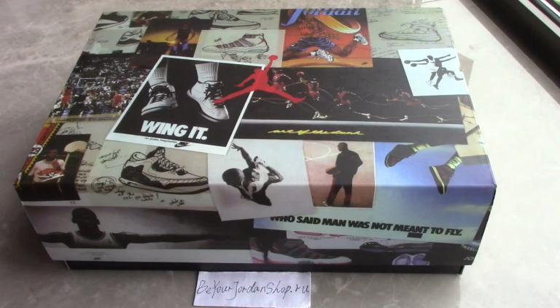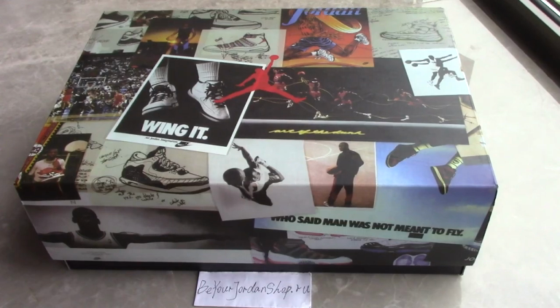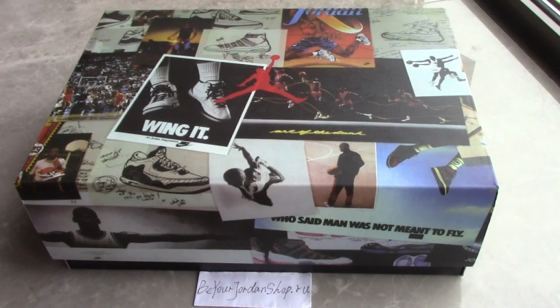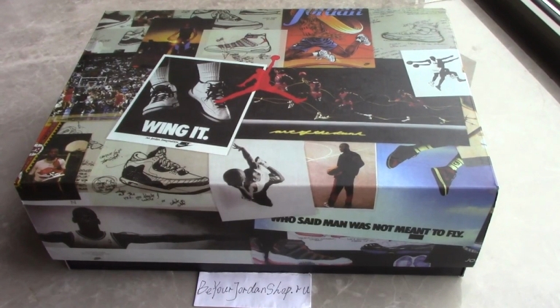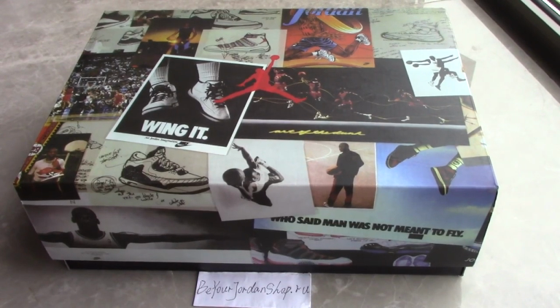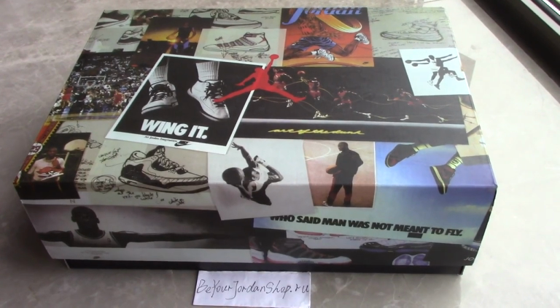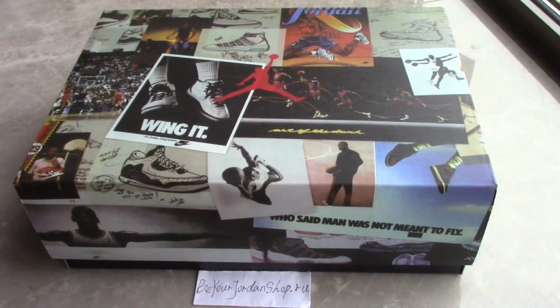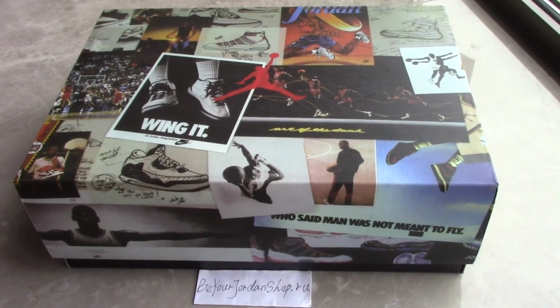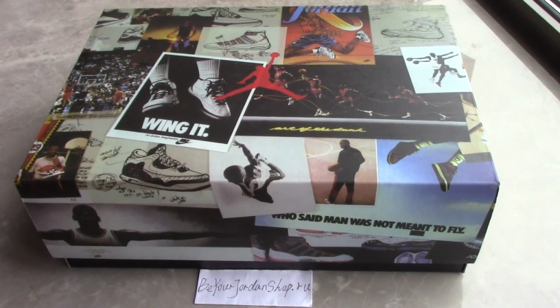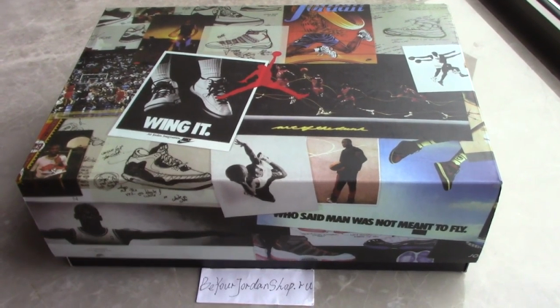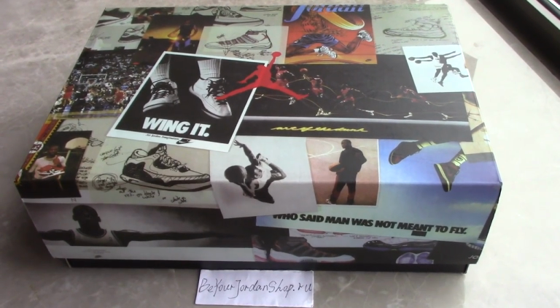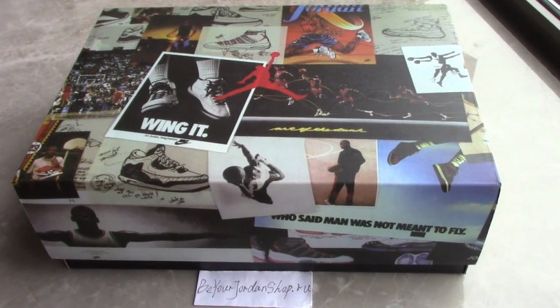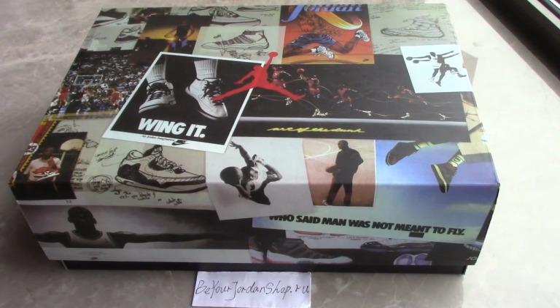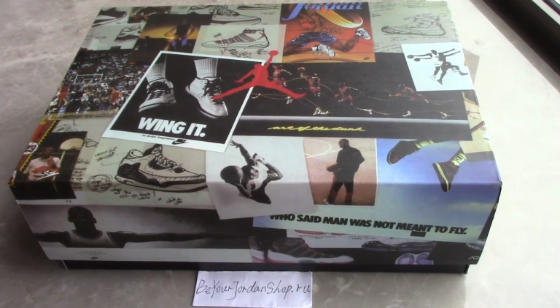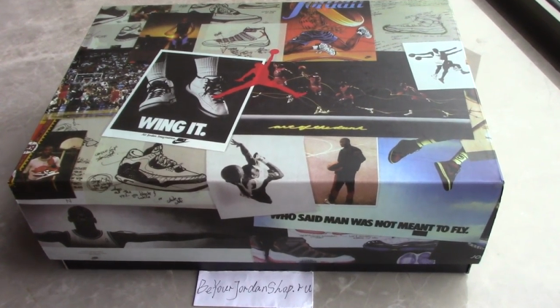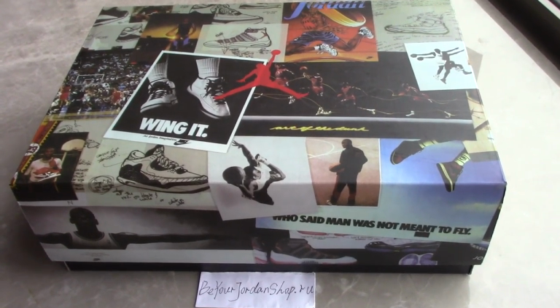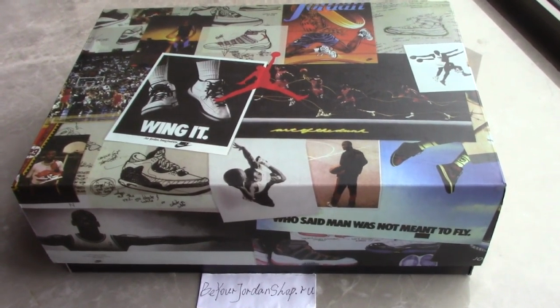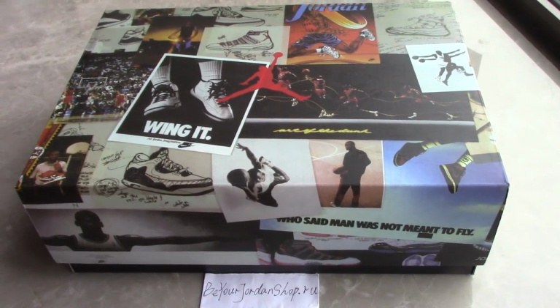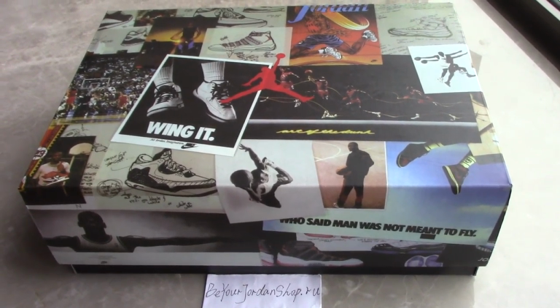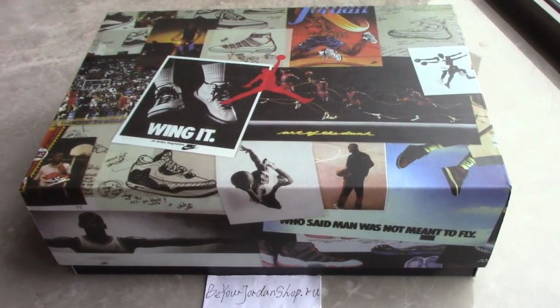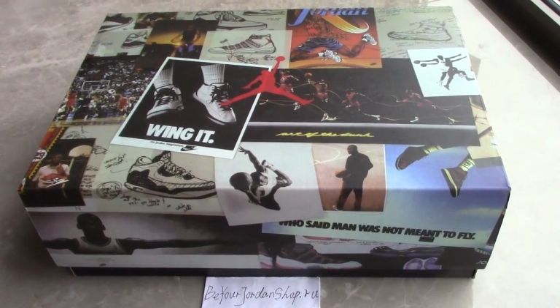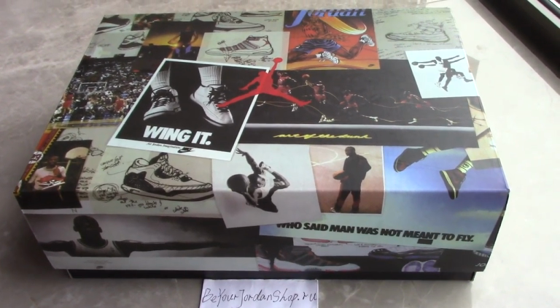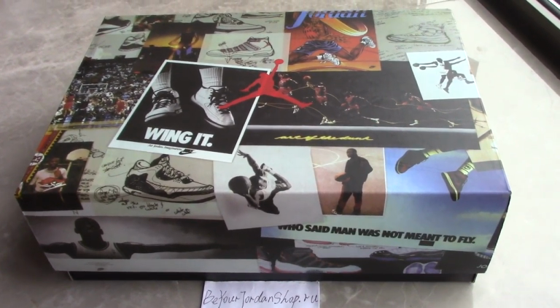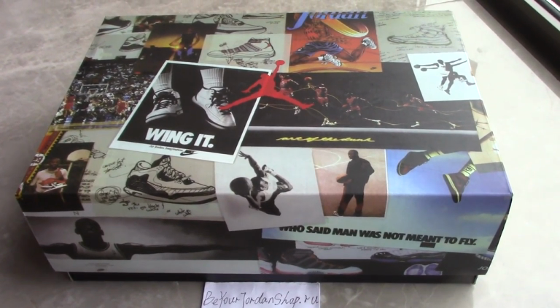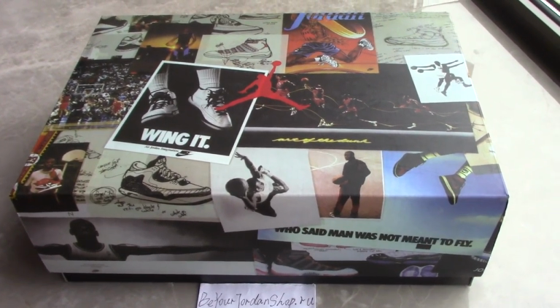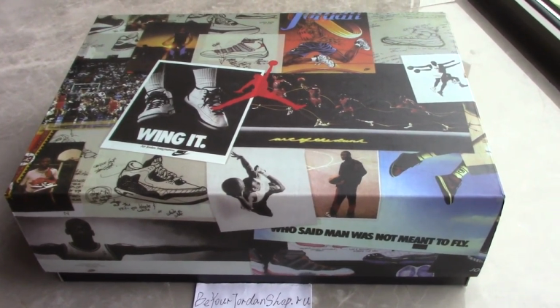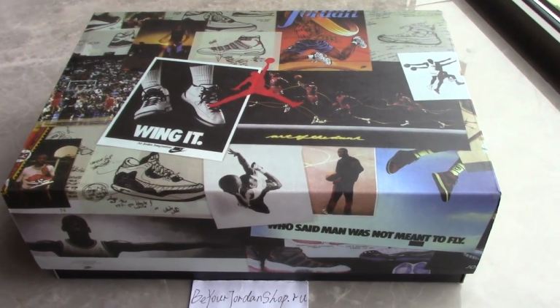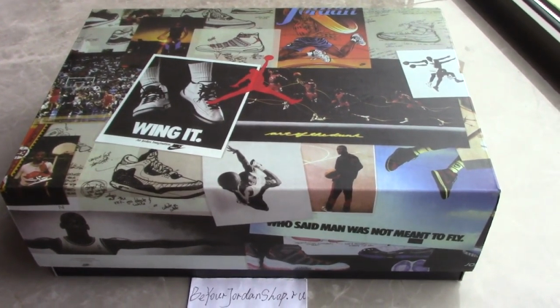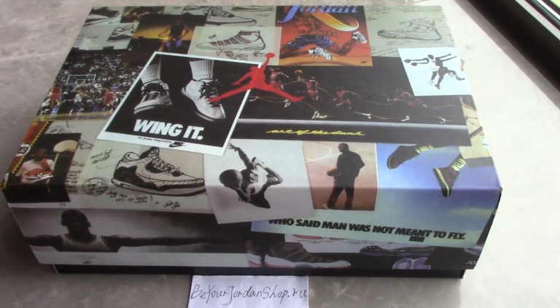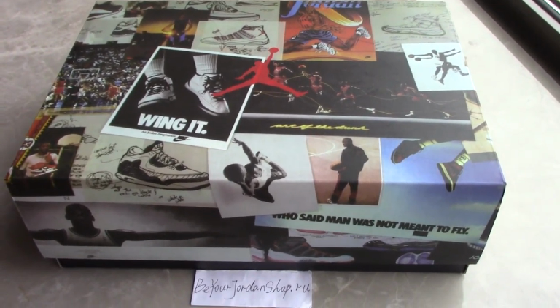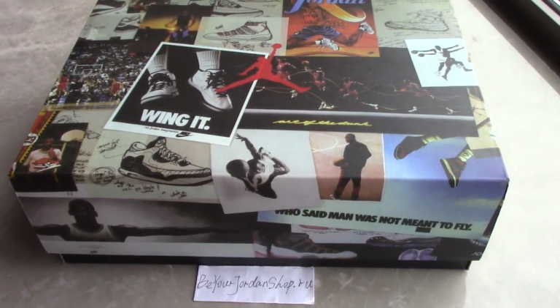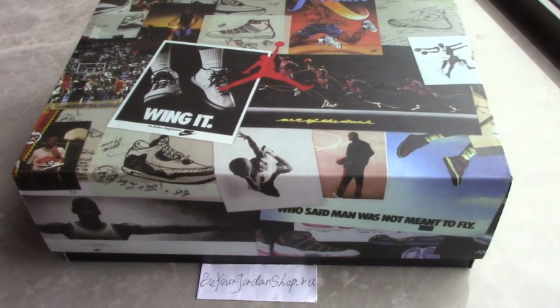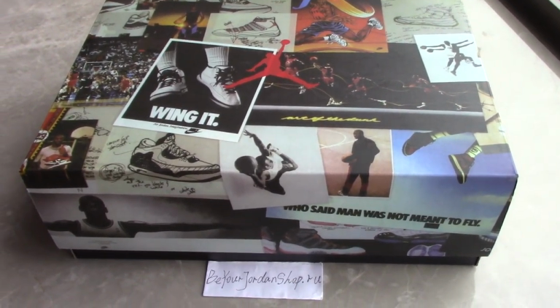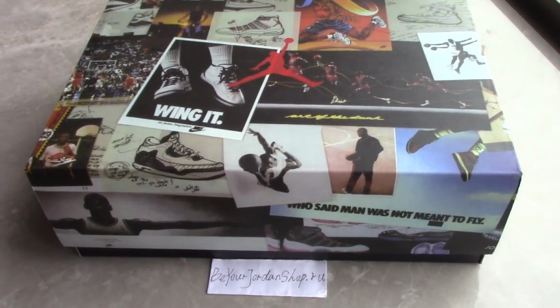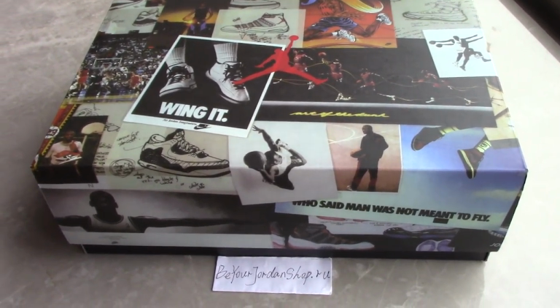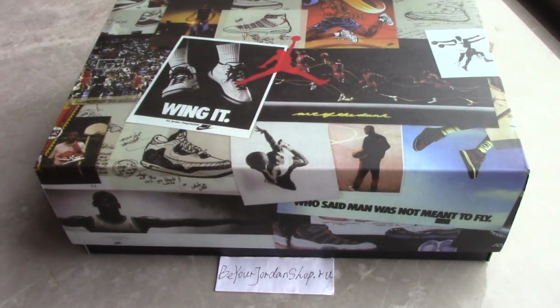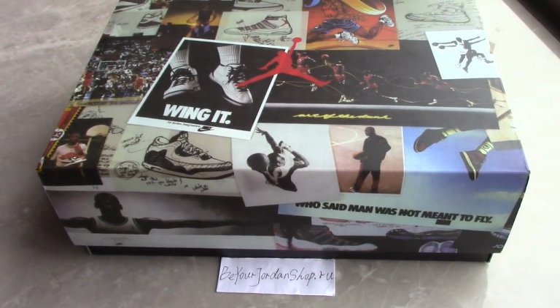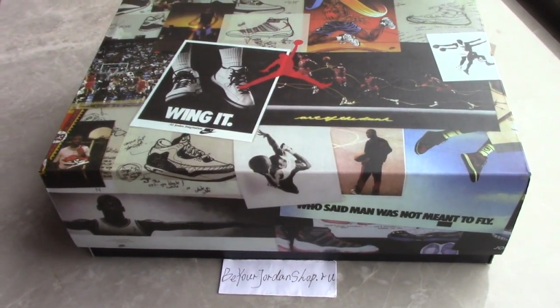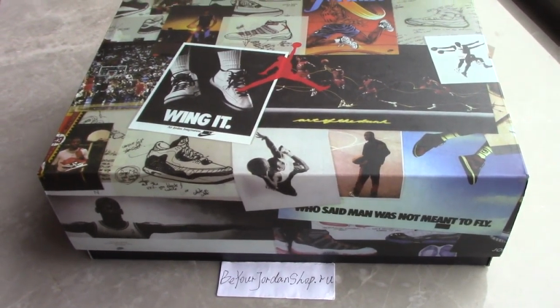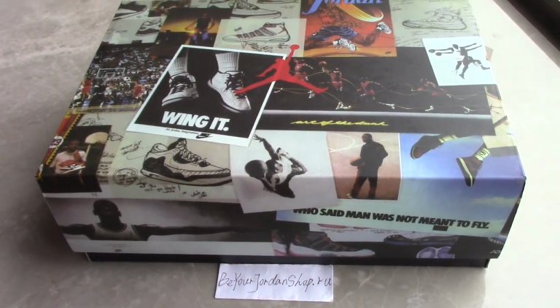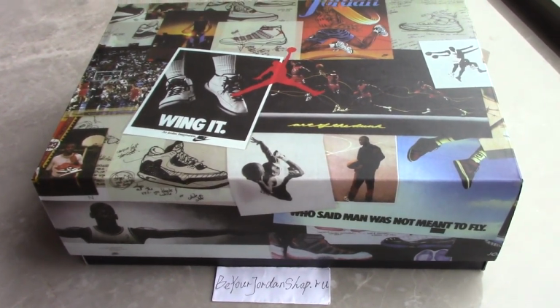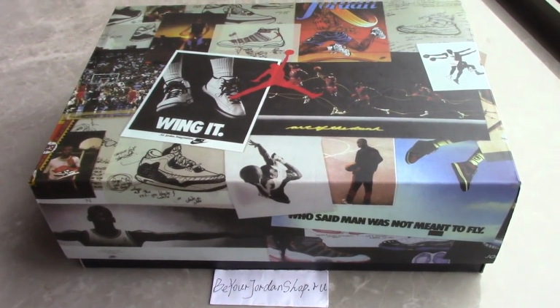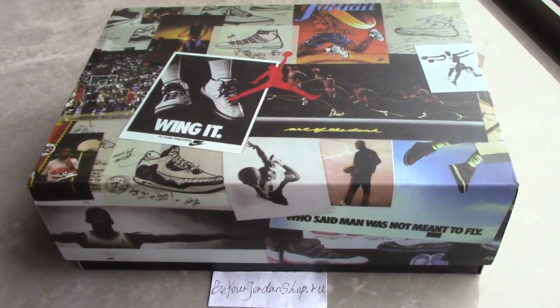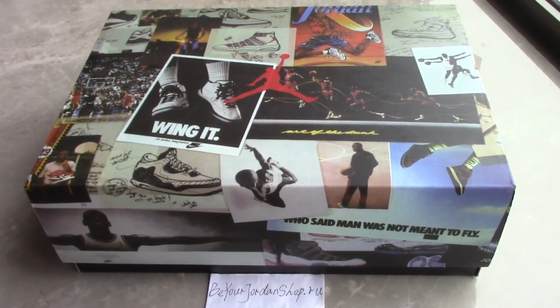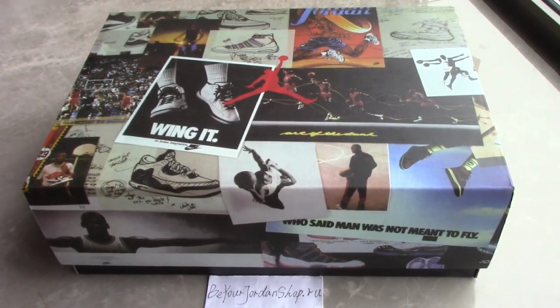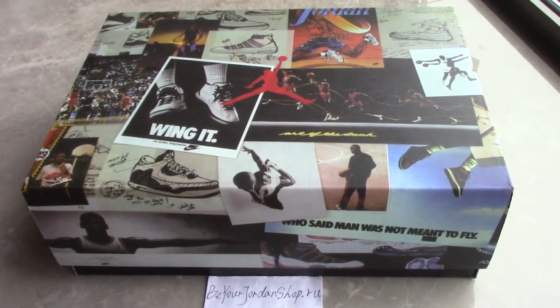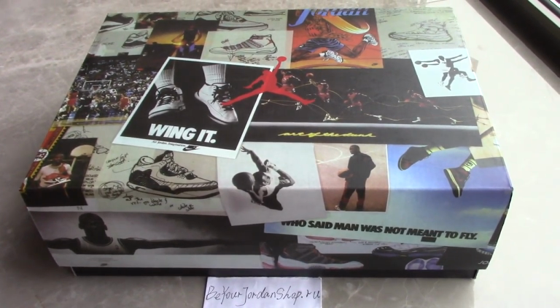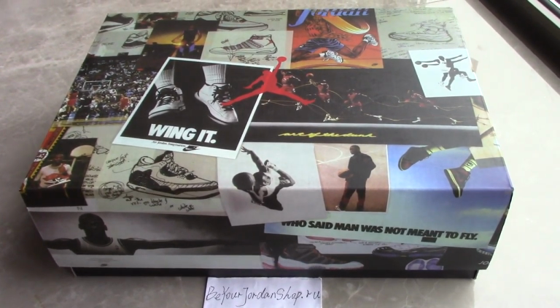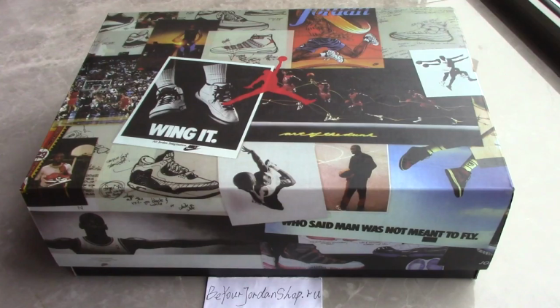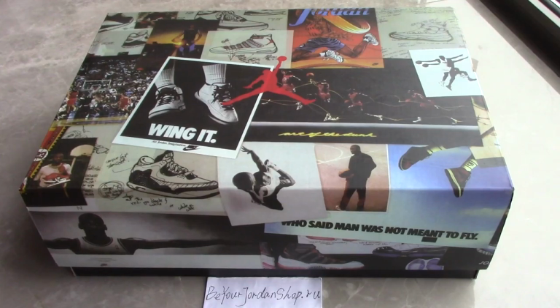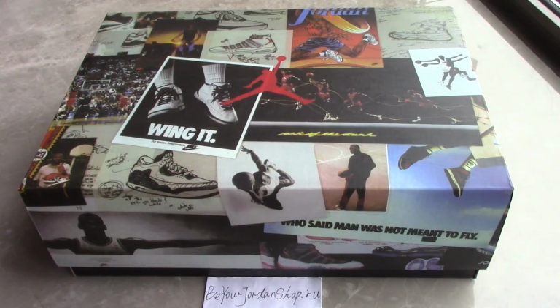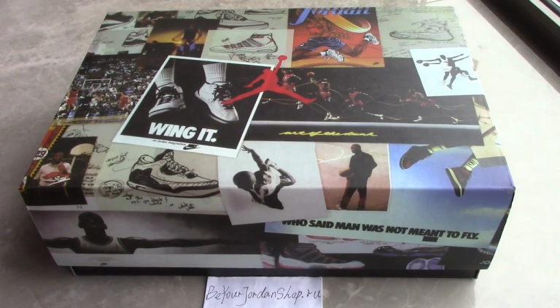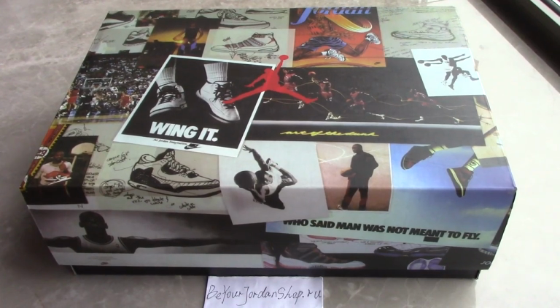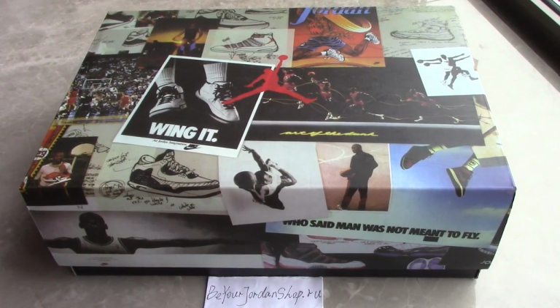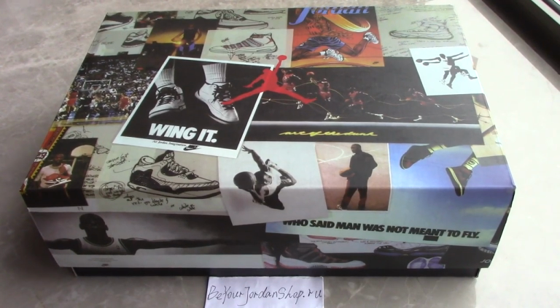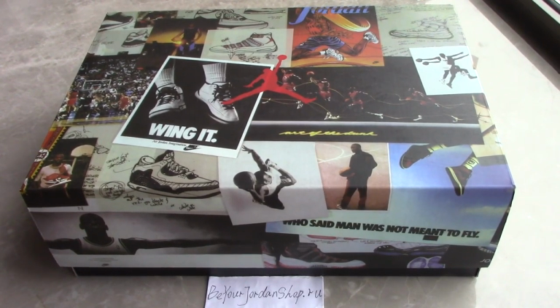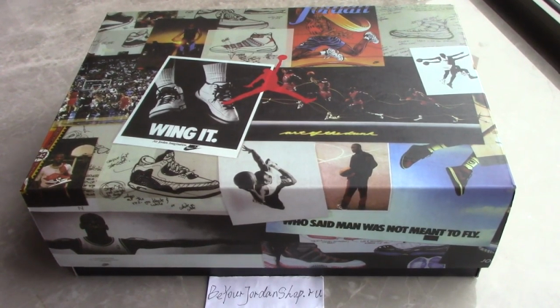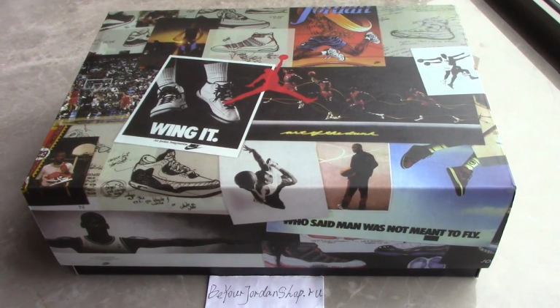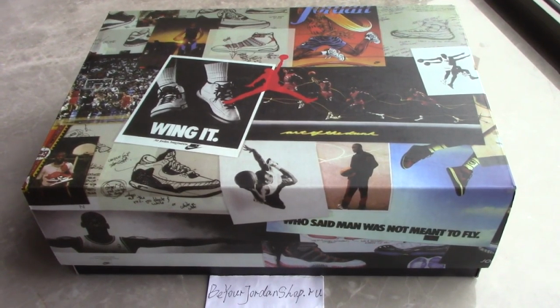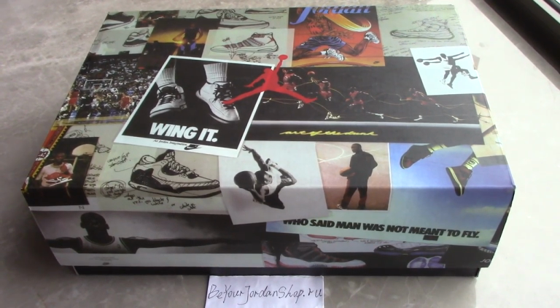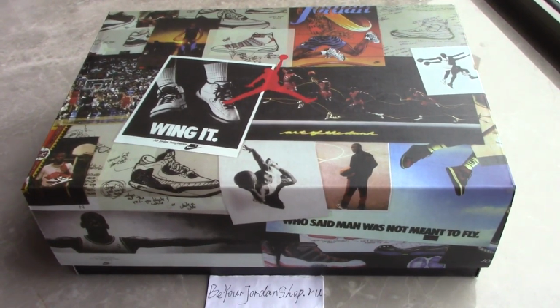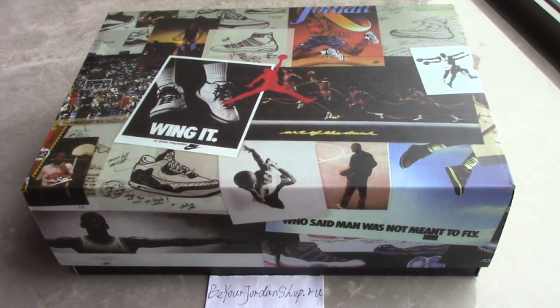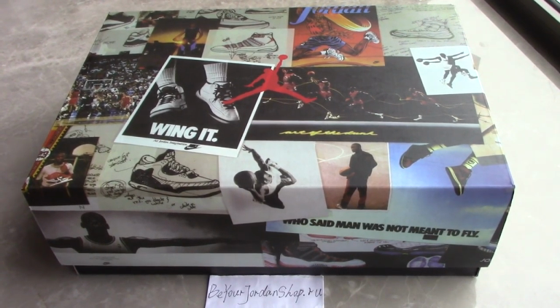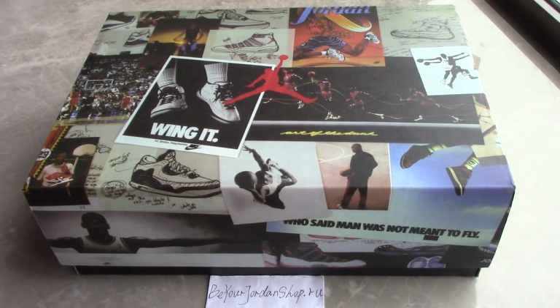What's up YouTube? Welcome to my channel. So today is another review for new shoes.